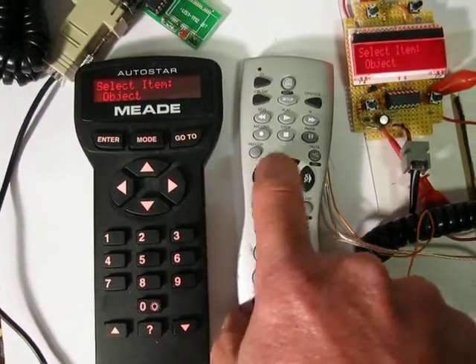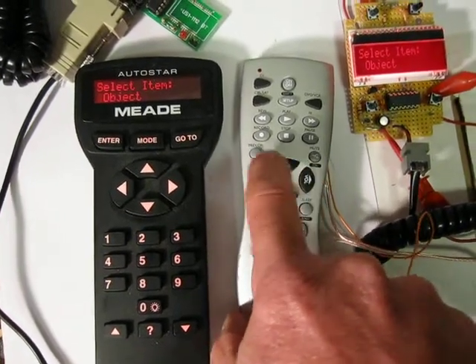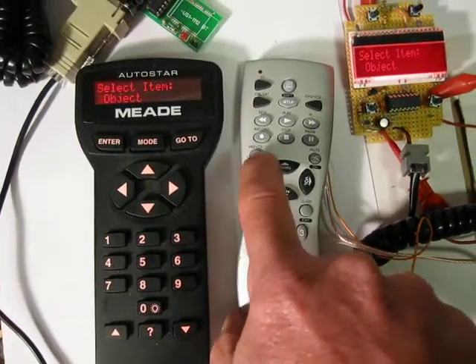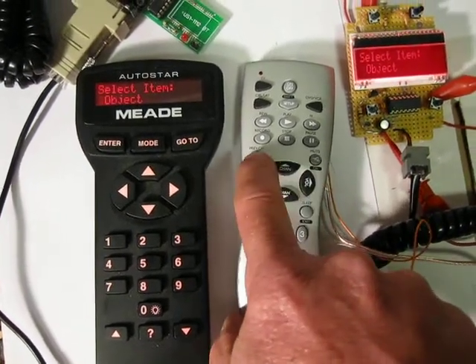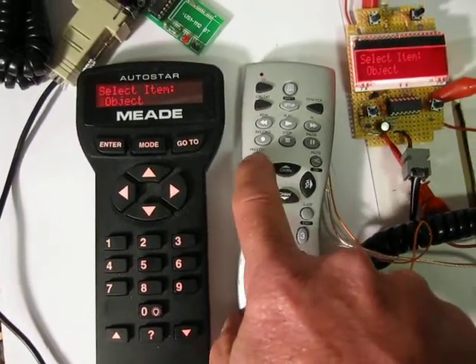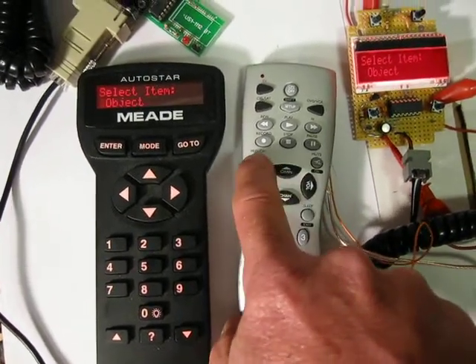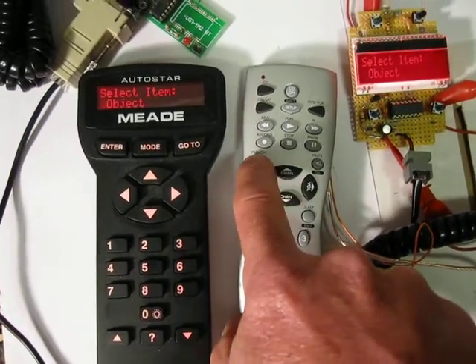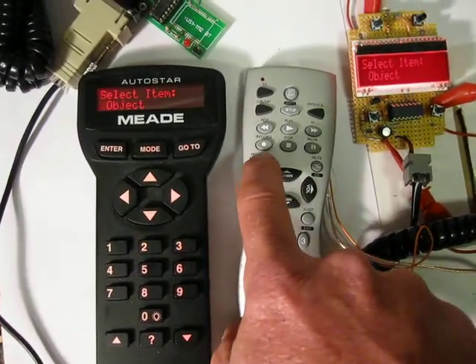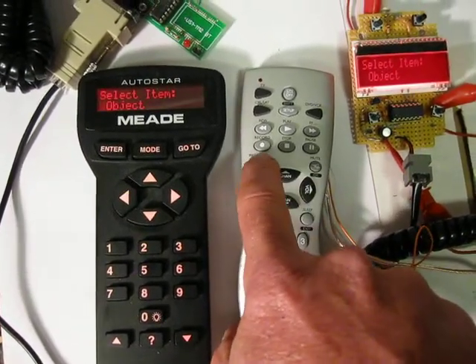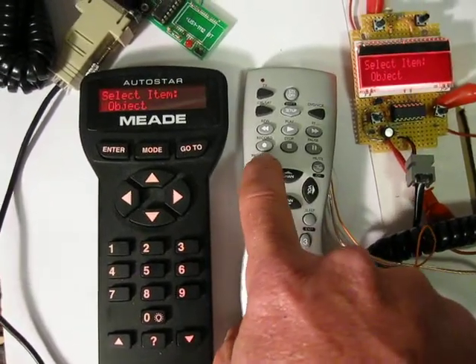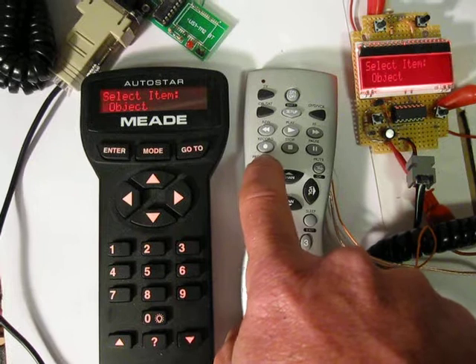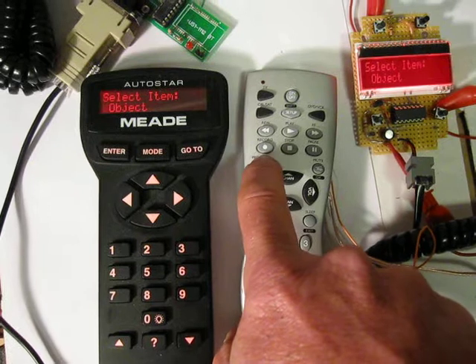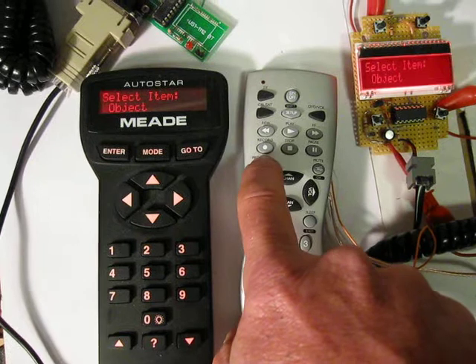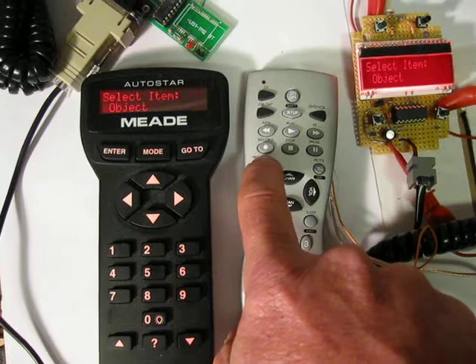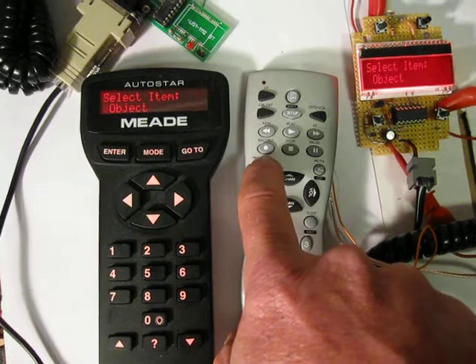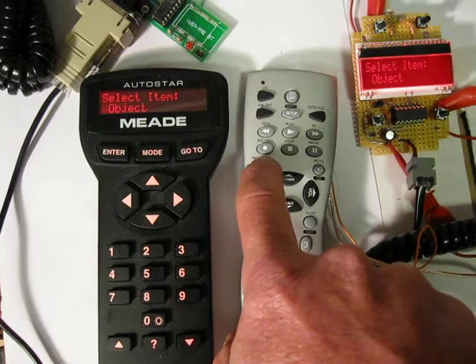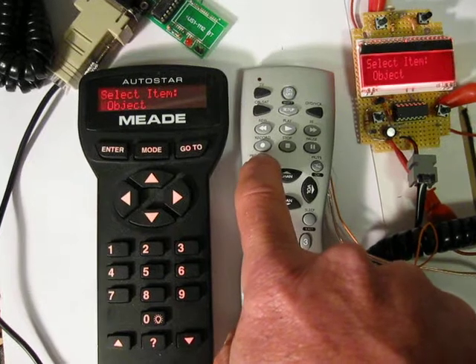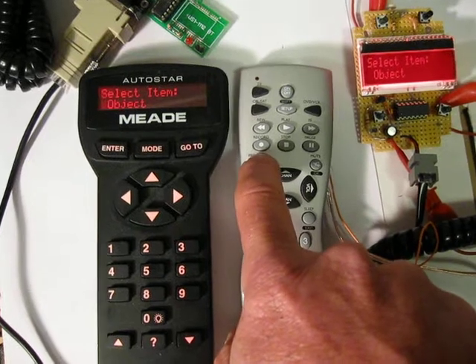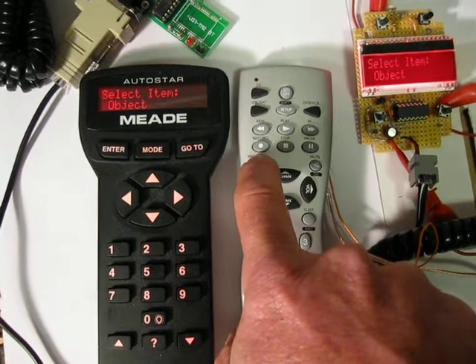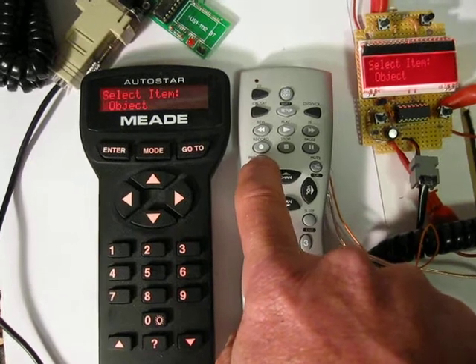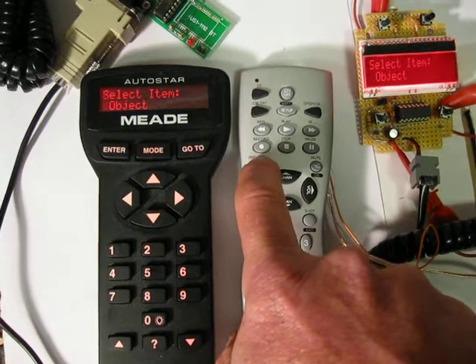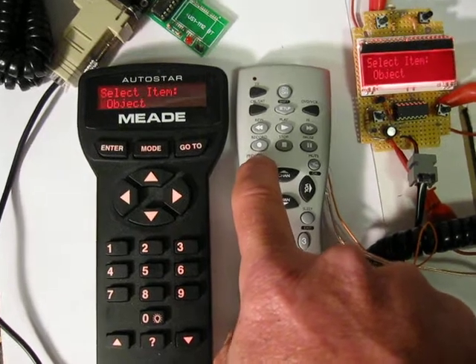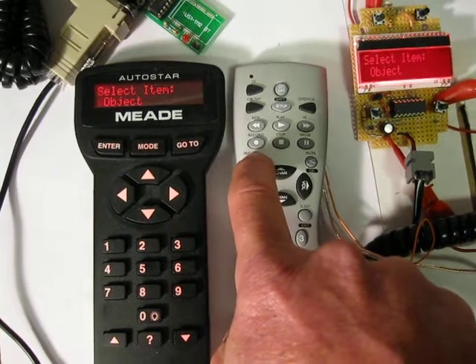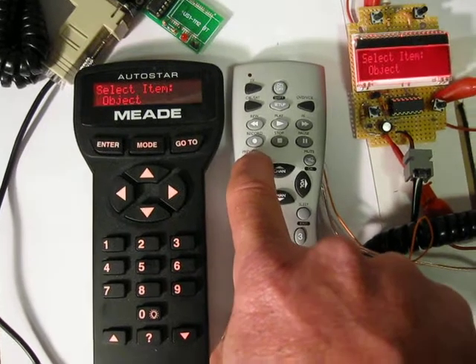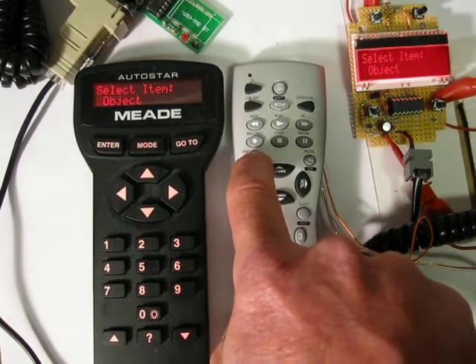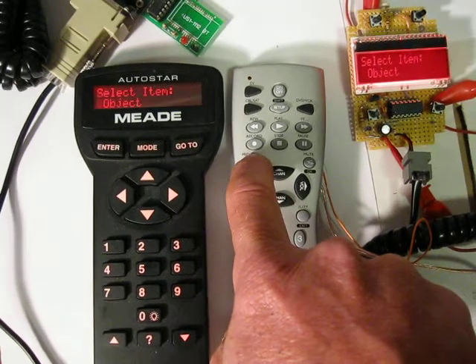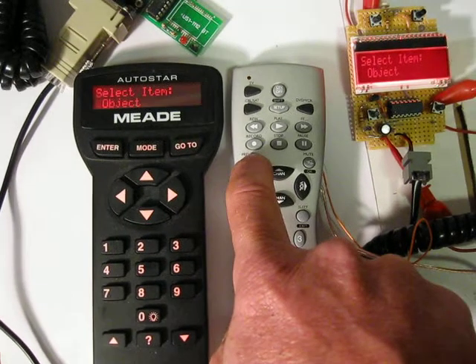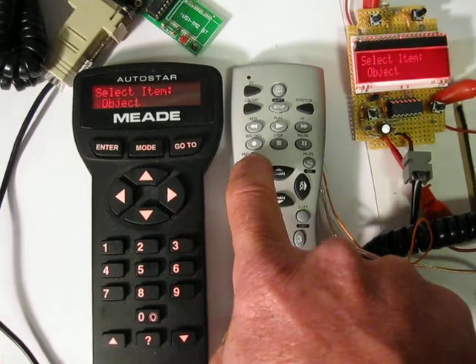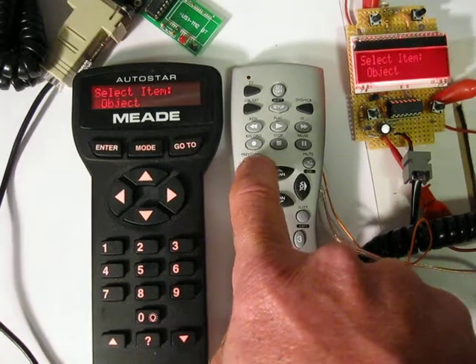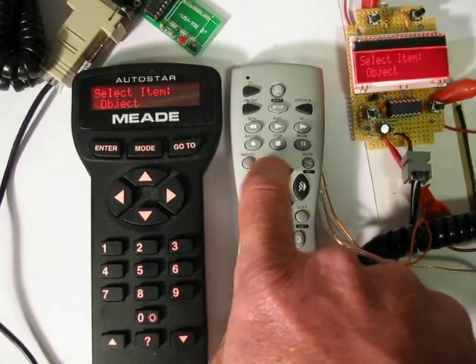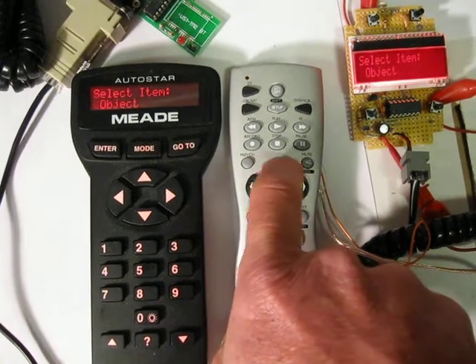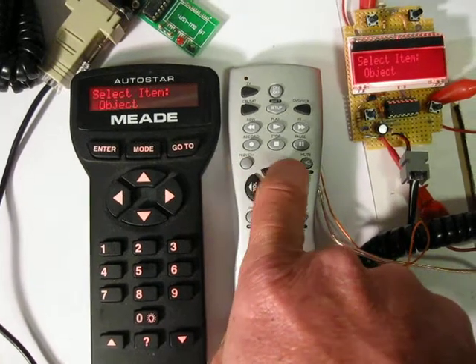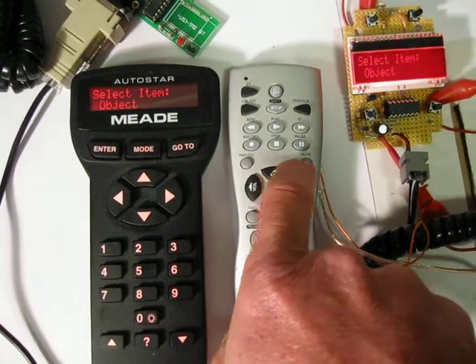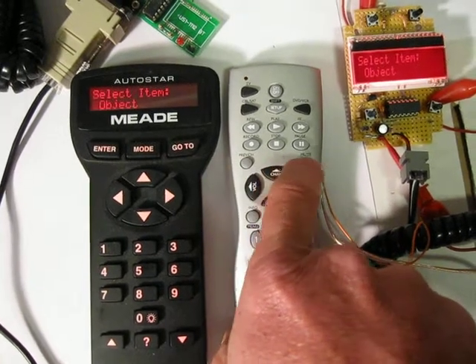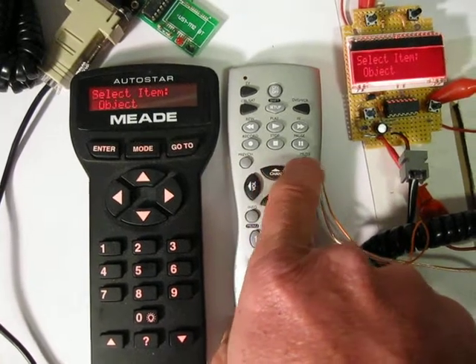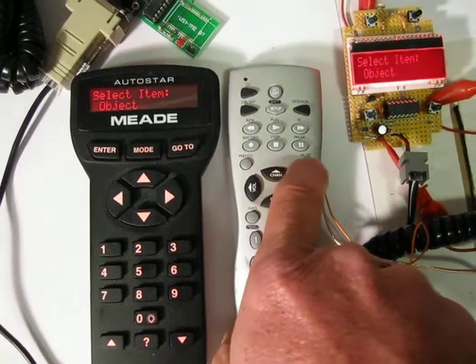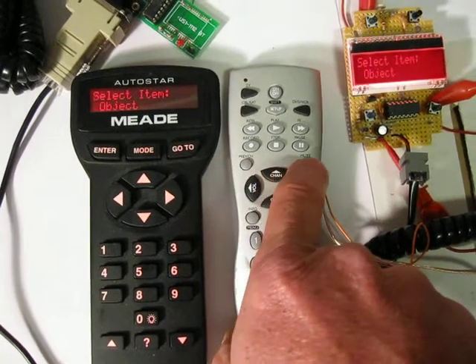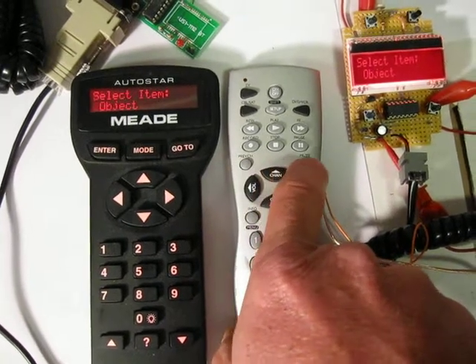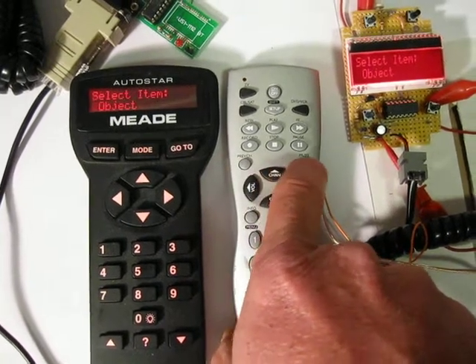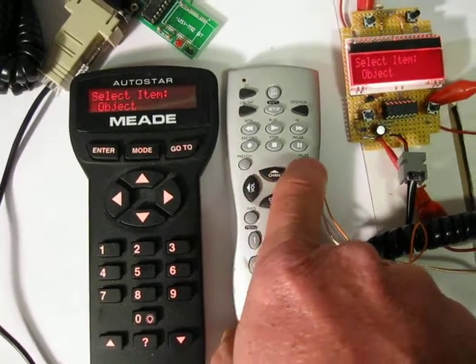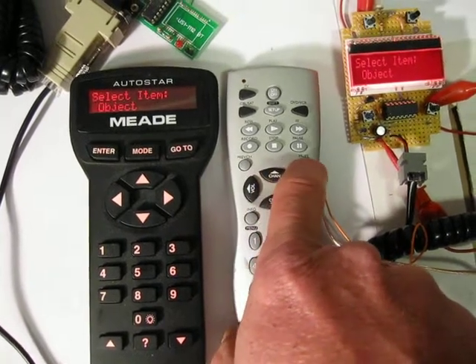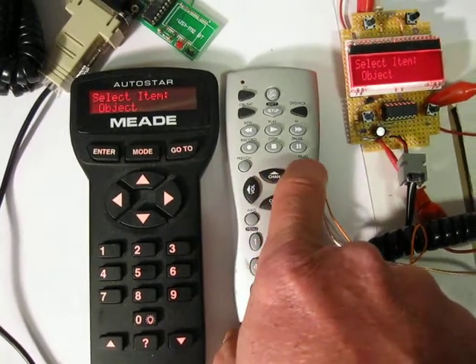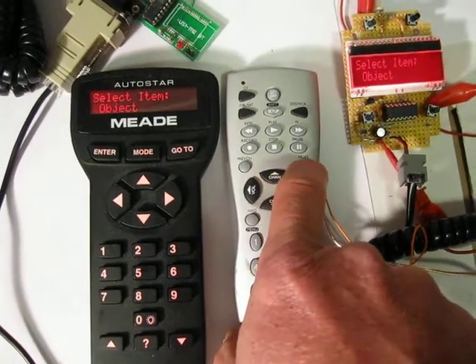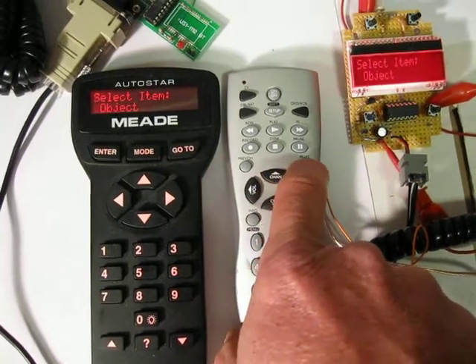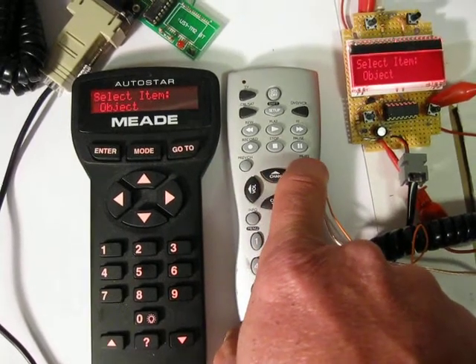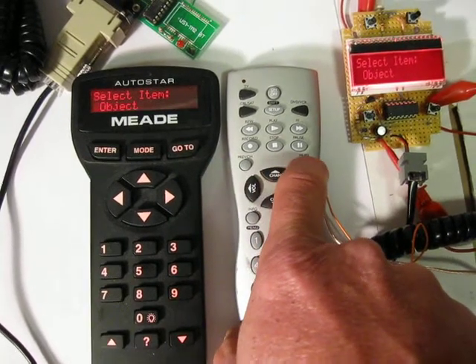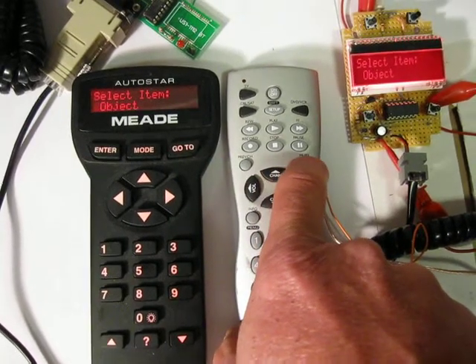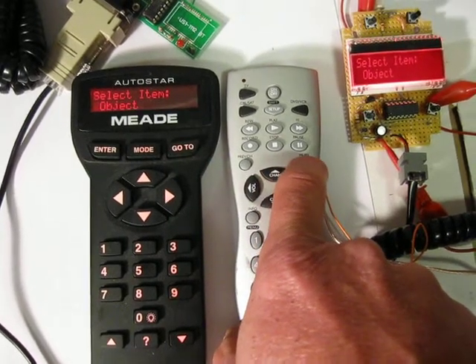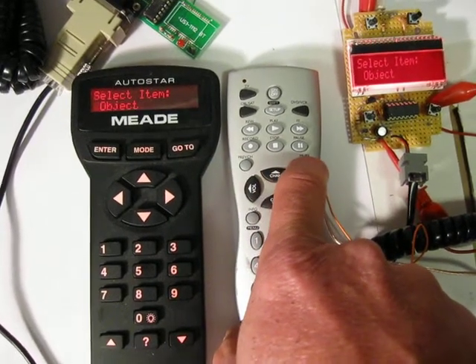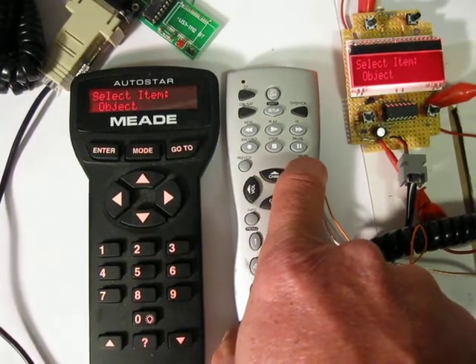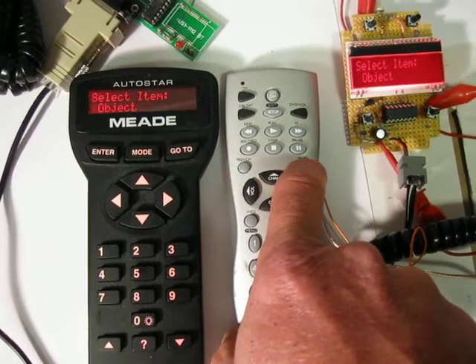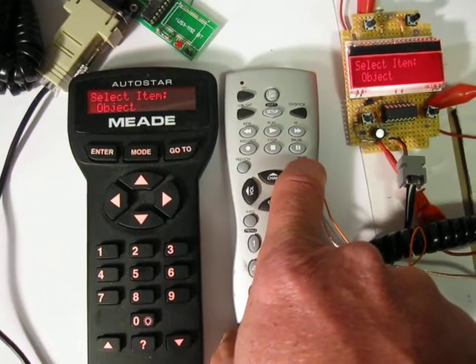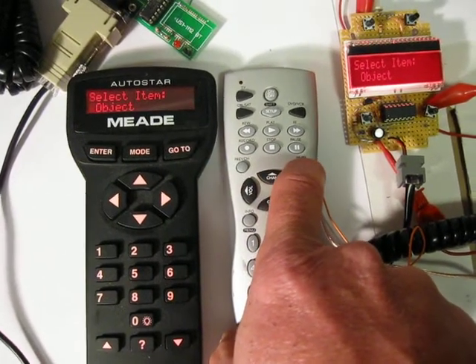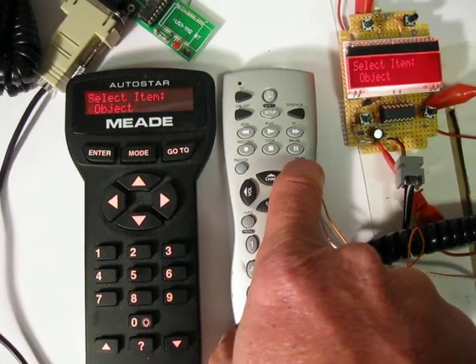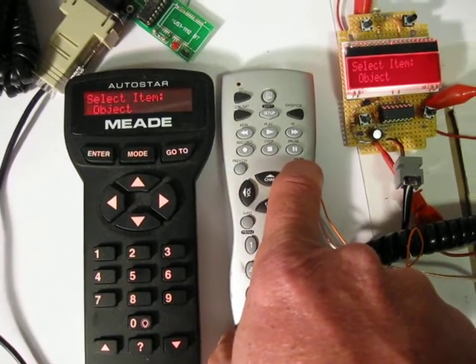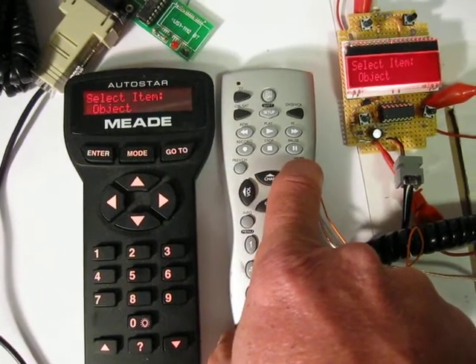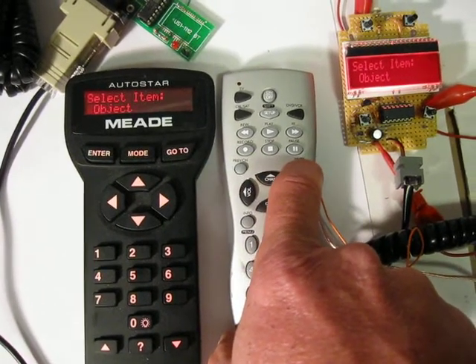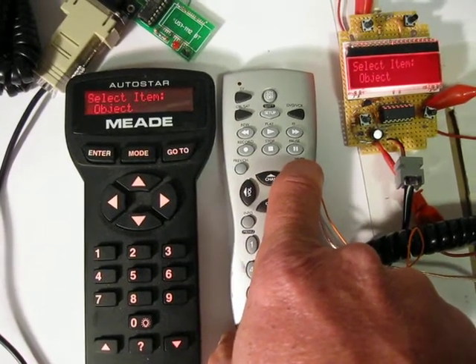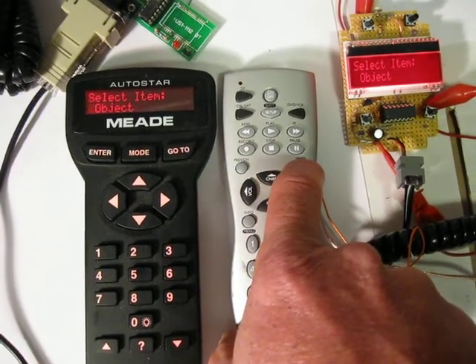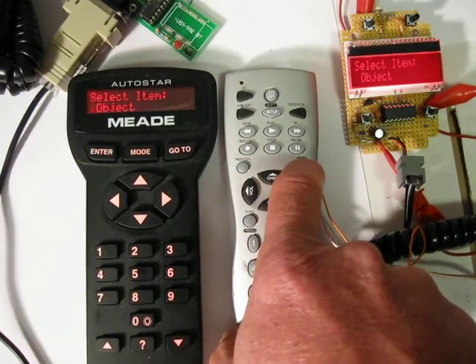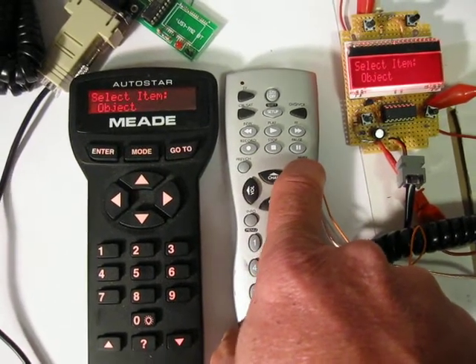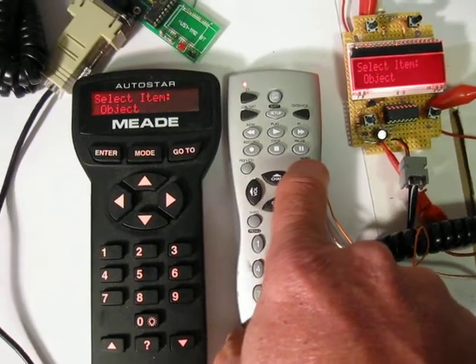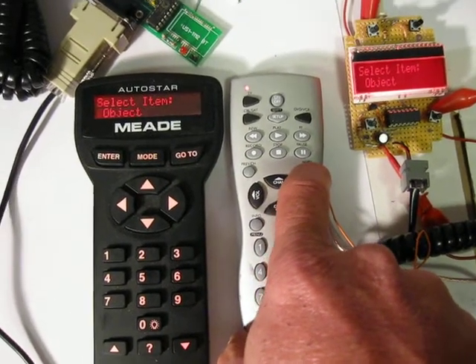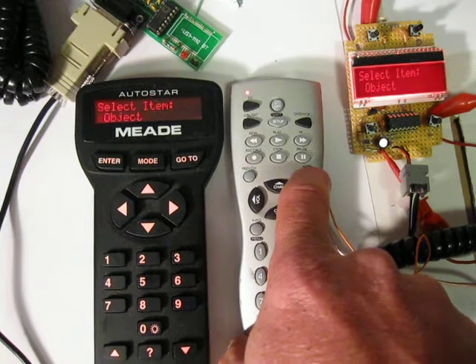This one here is the ENTER key. And this one here is the MODE key — it's just the way I have it programmed.